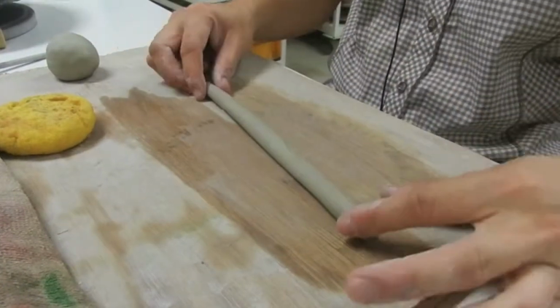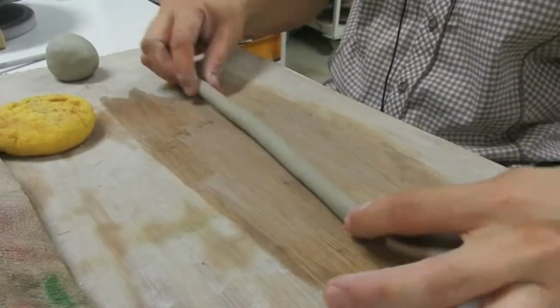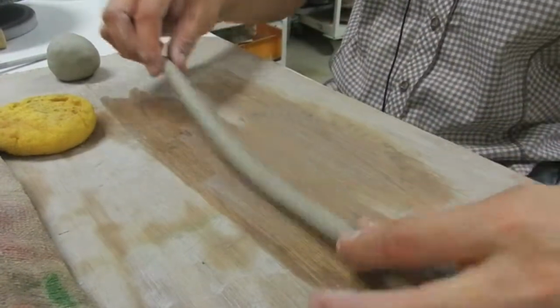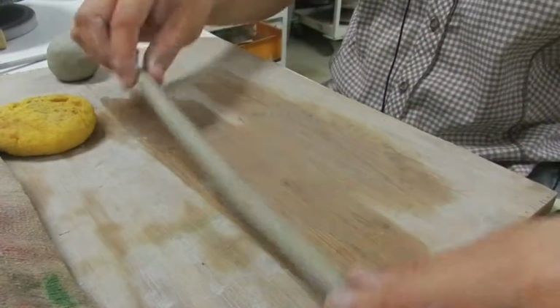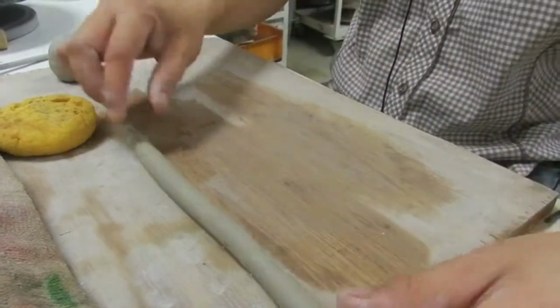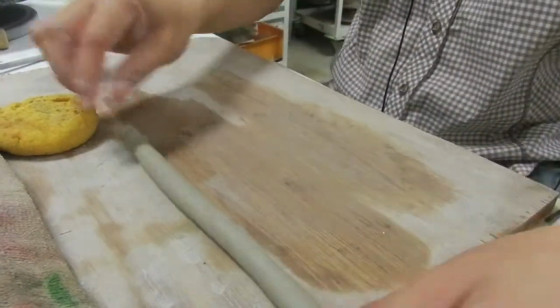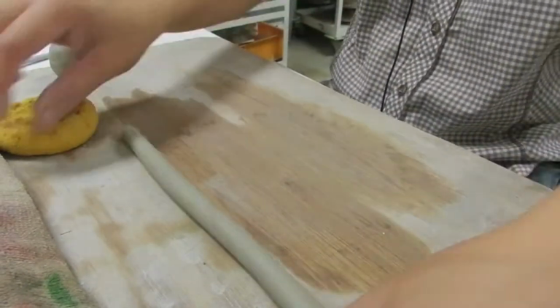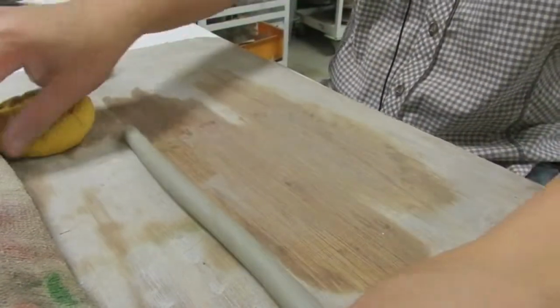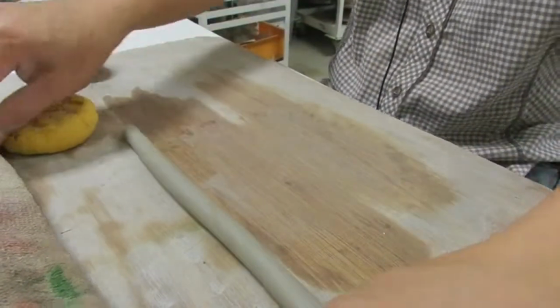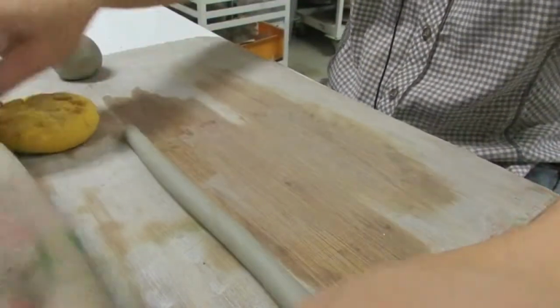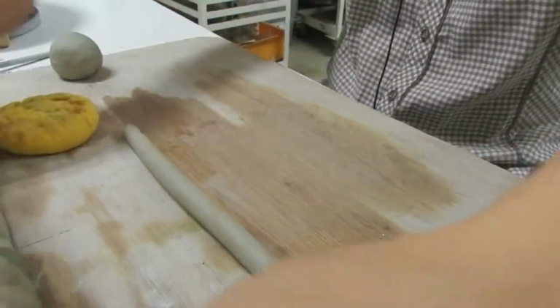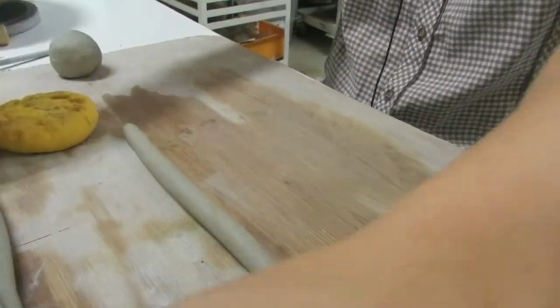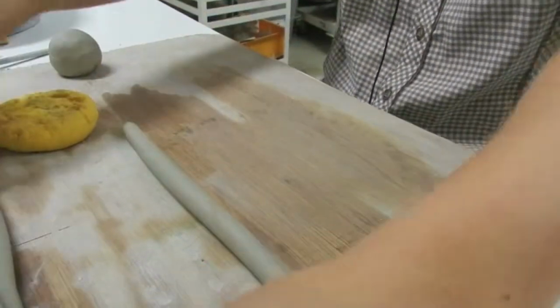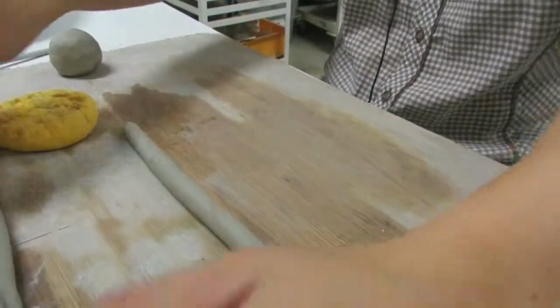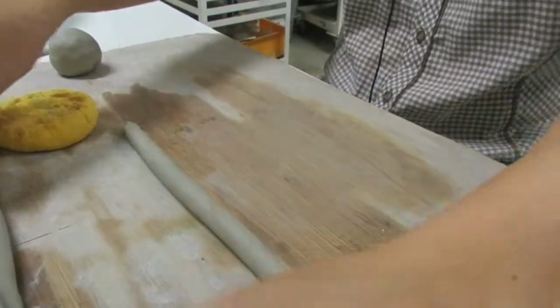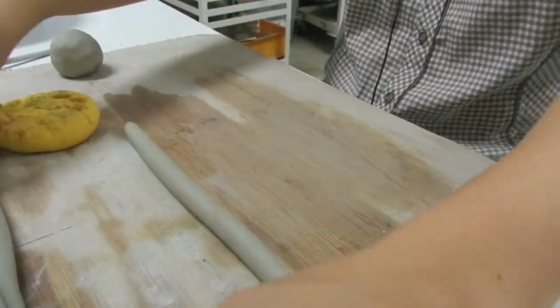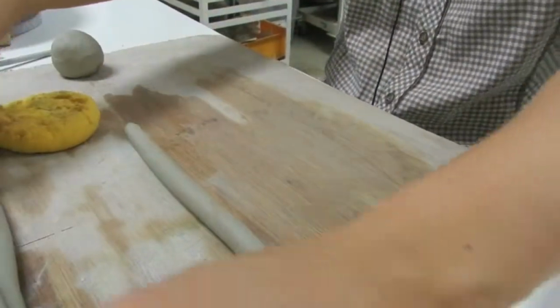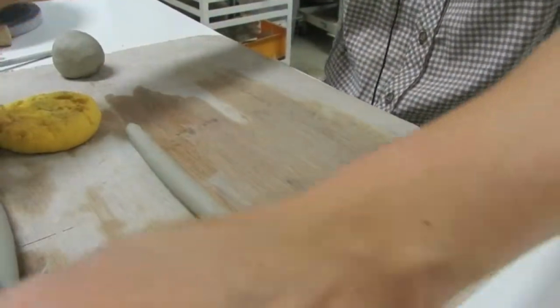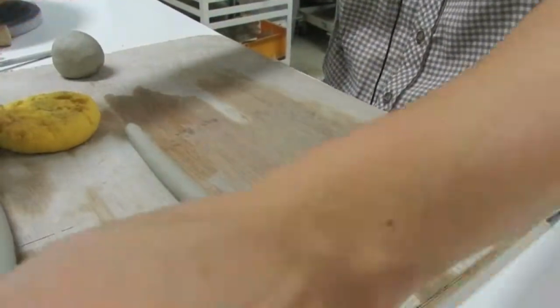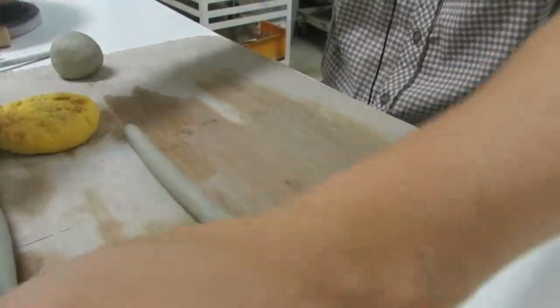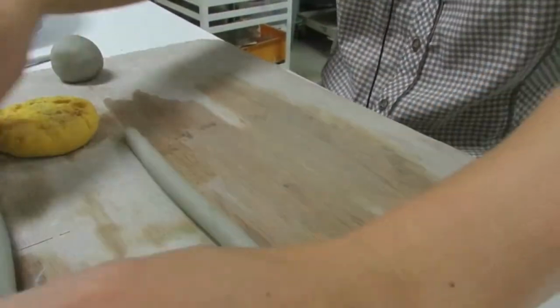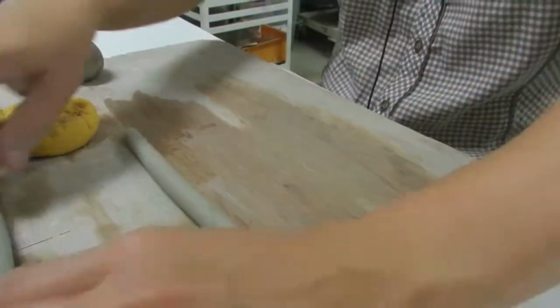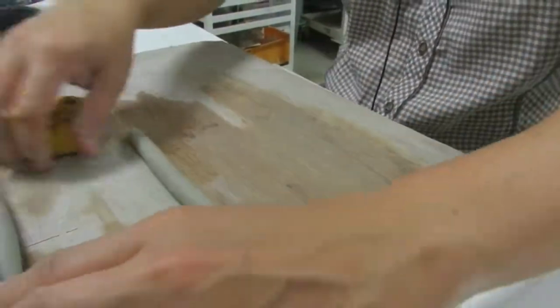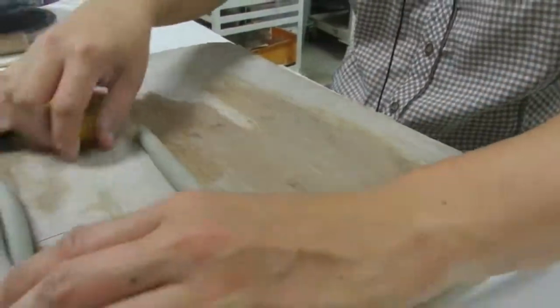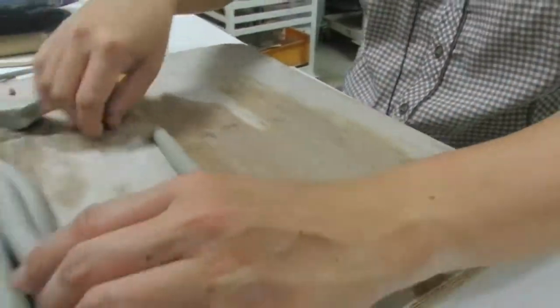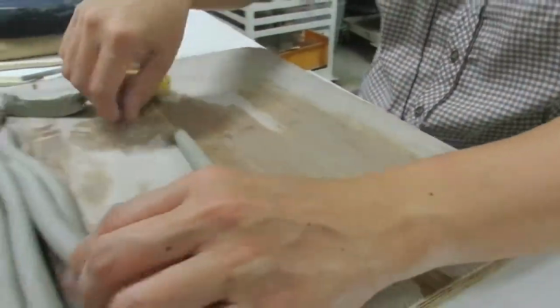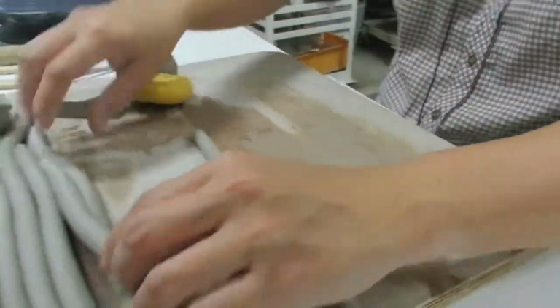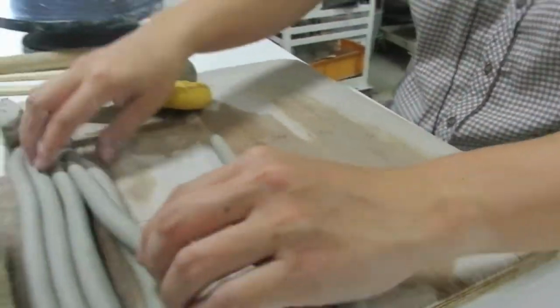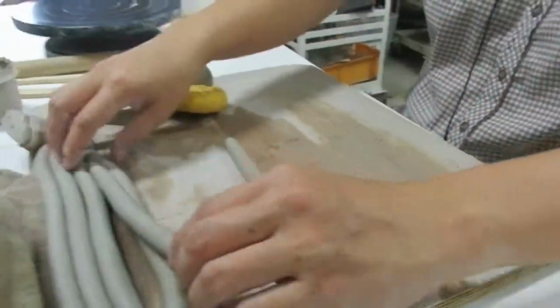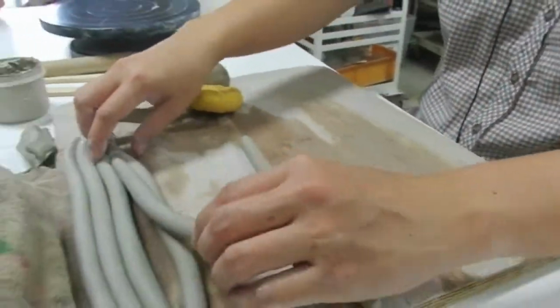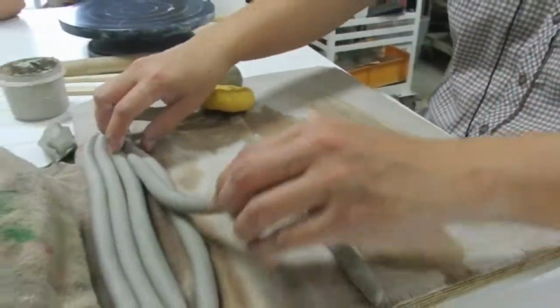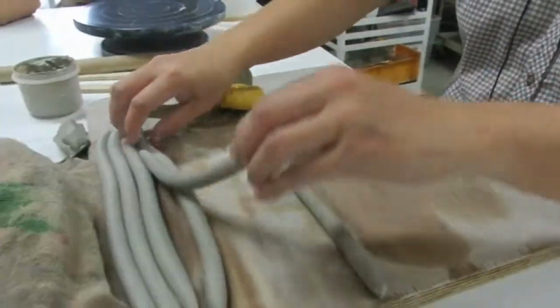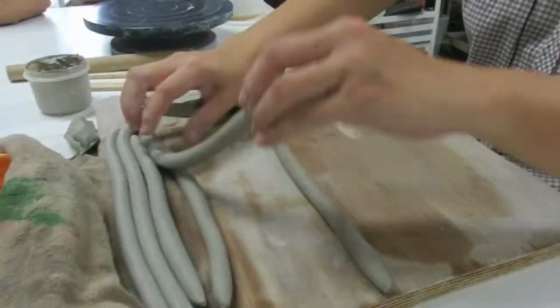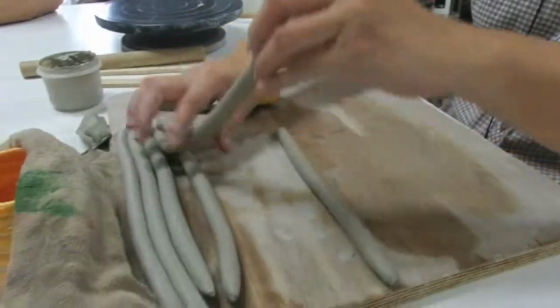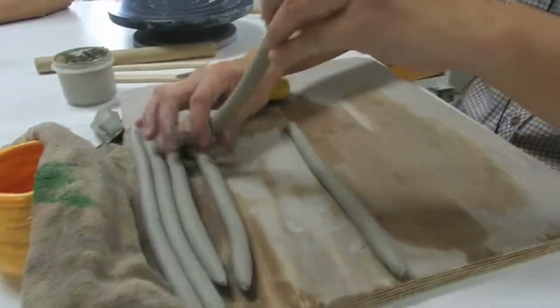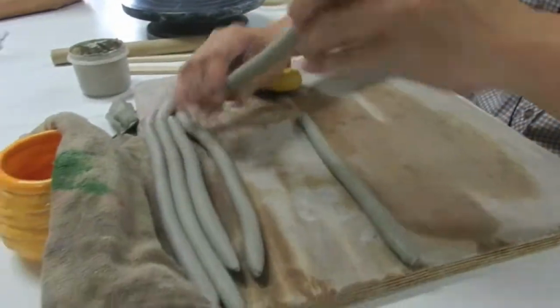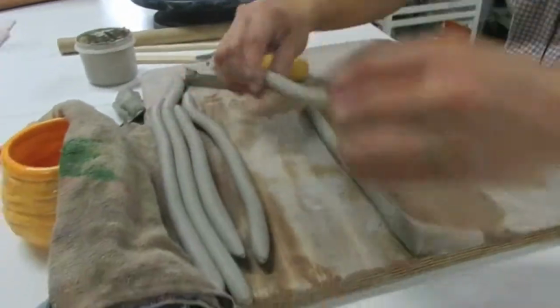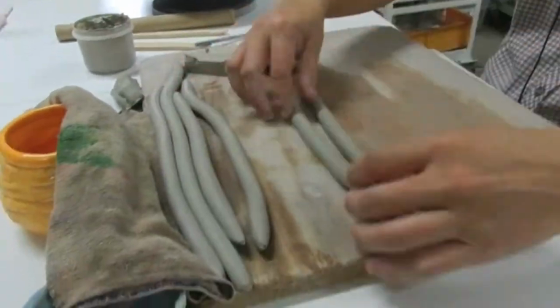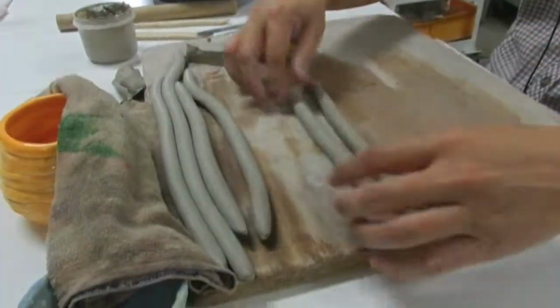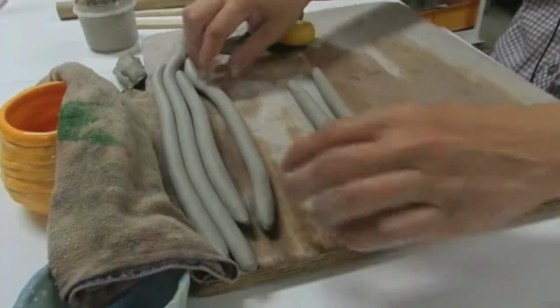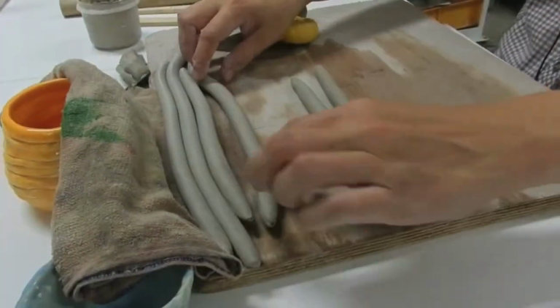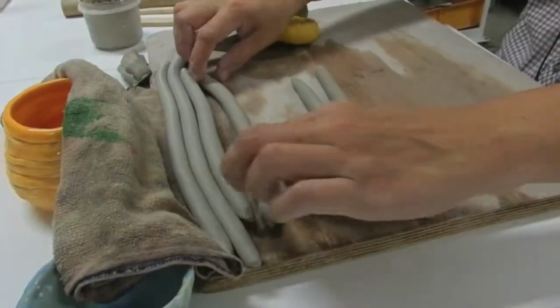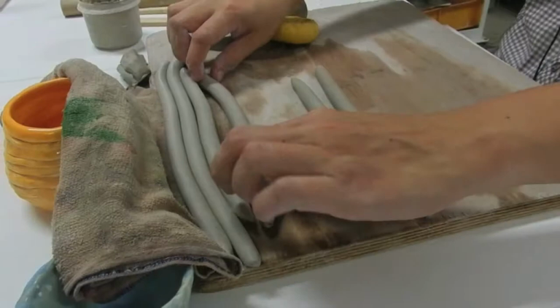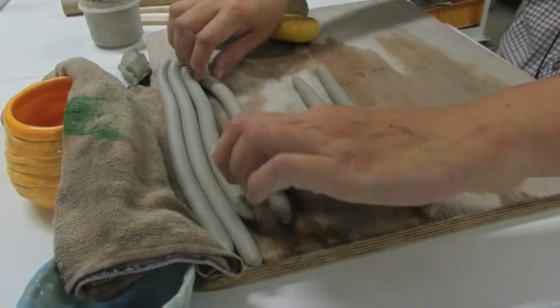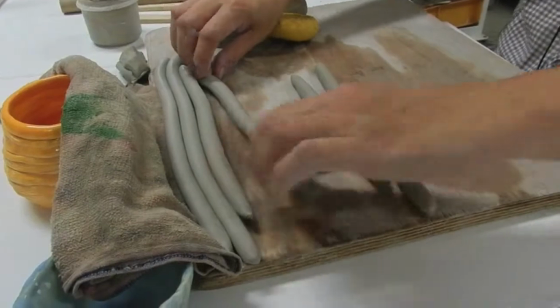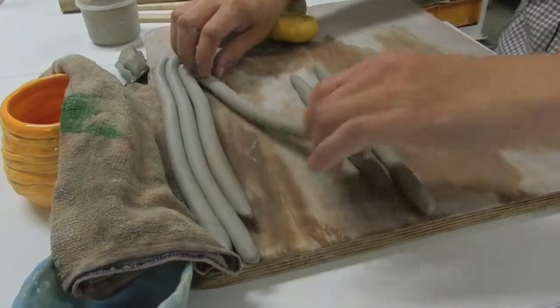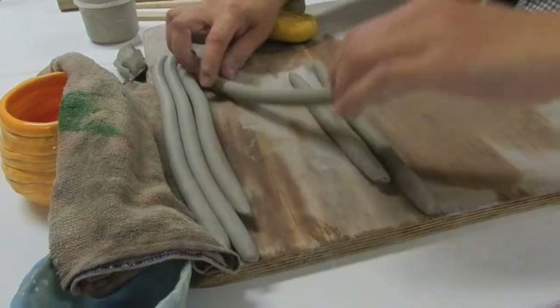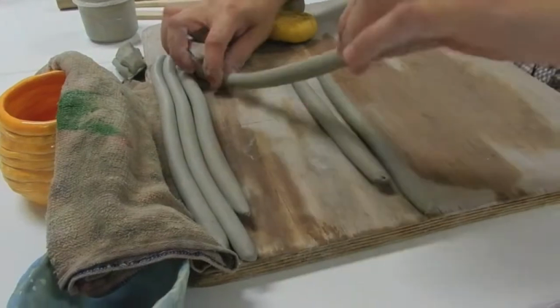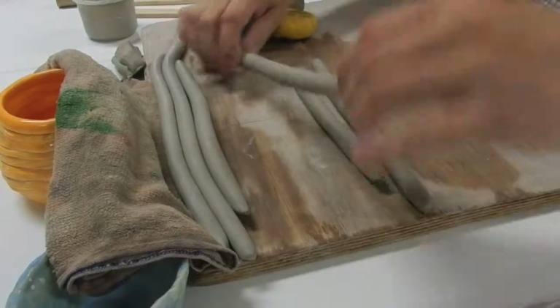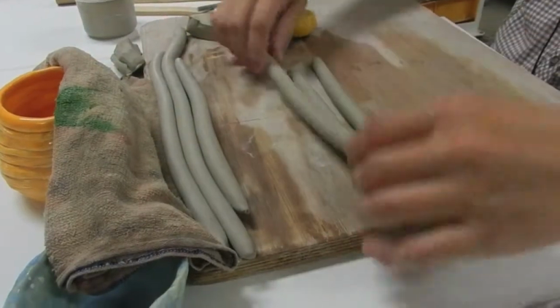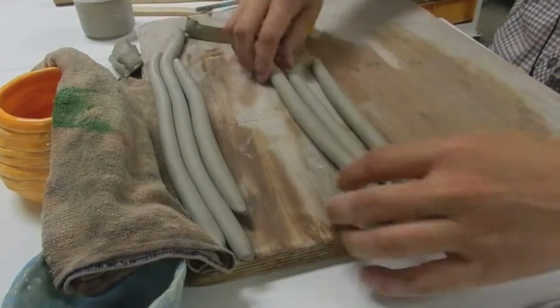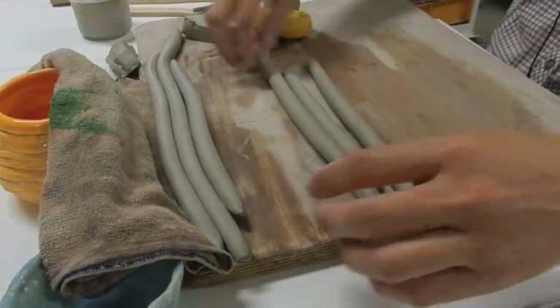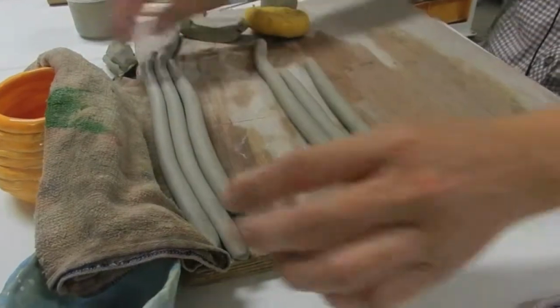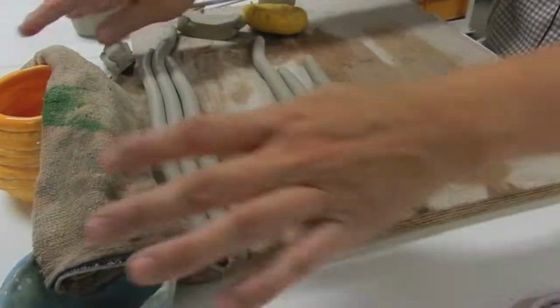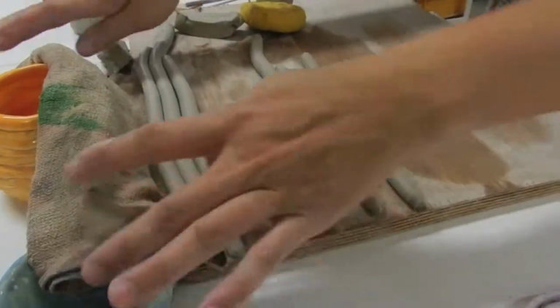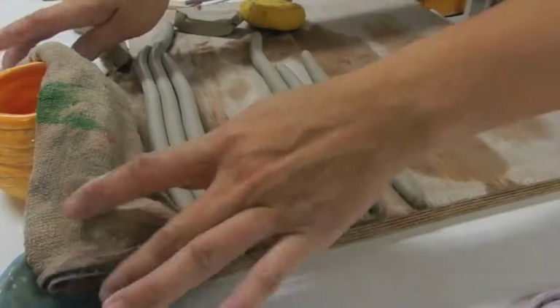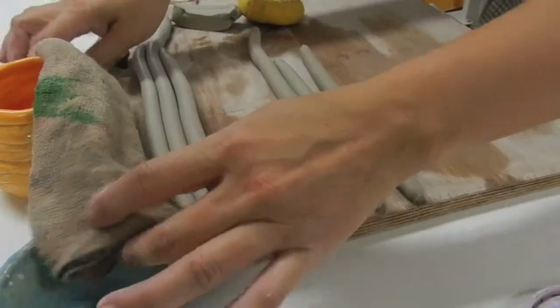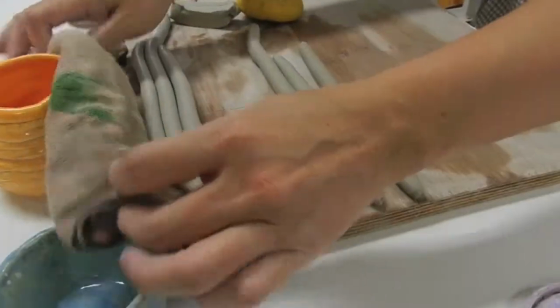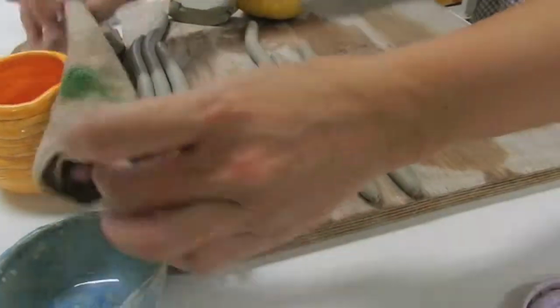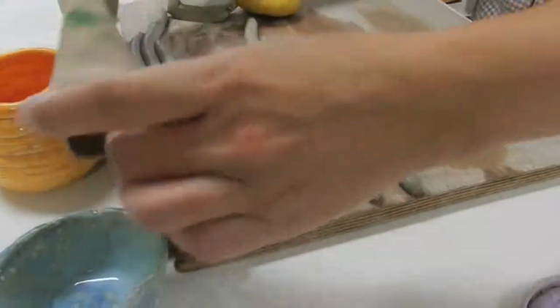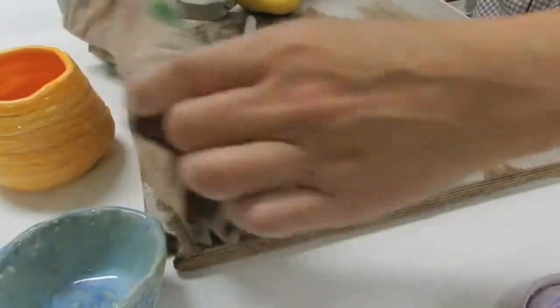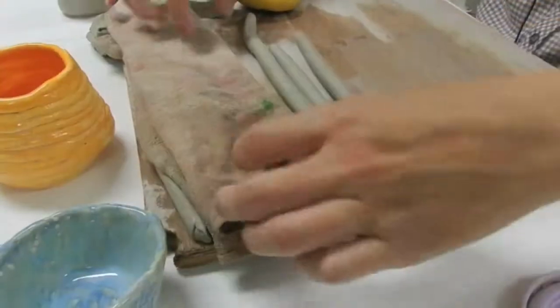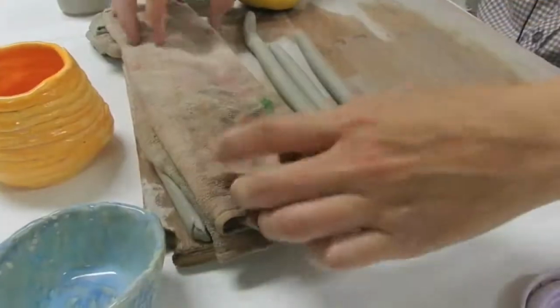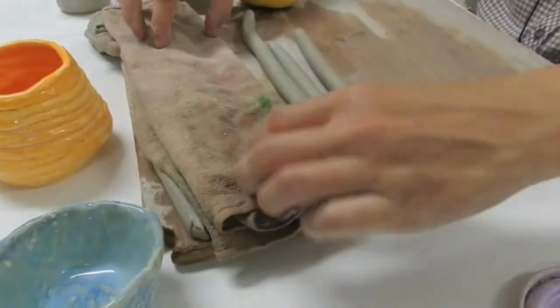We want to roll about a few of them — maybe three — and put them aside under a damp cover to keep them soft.